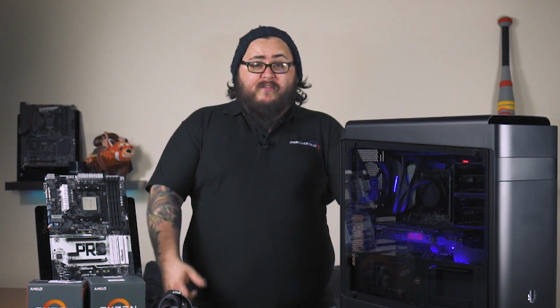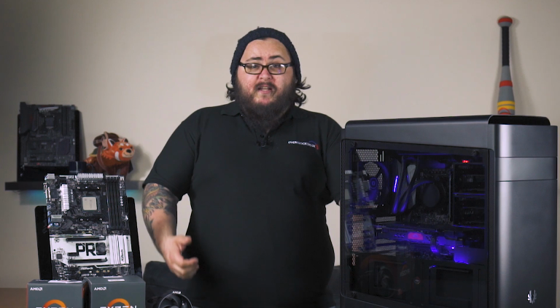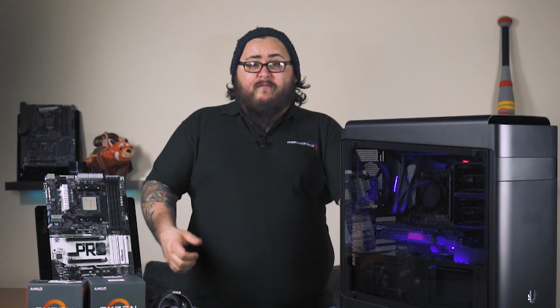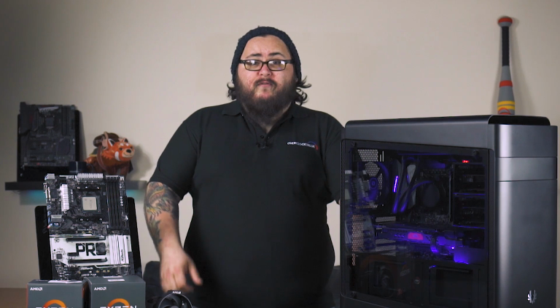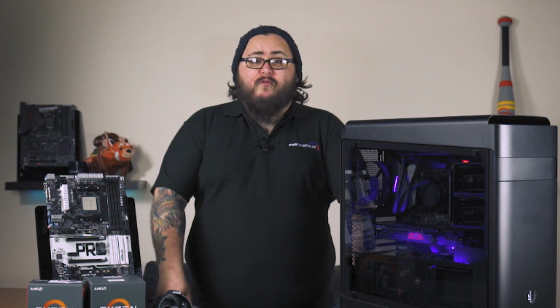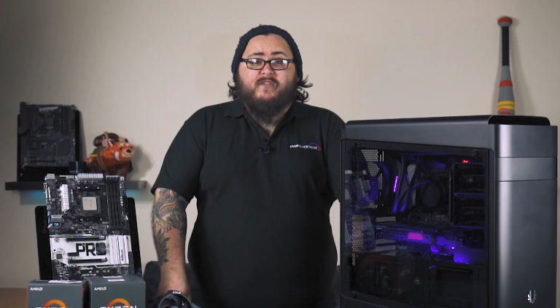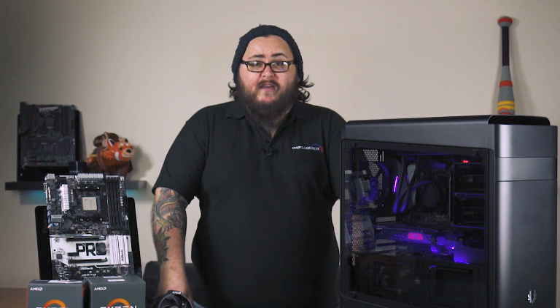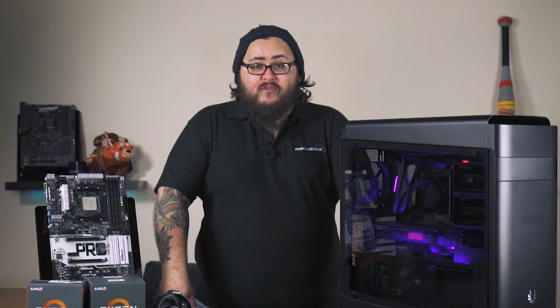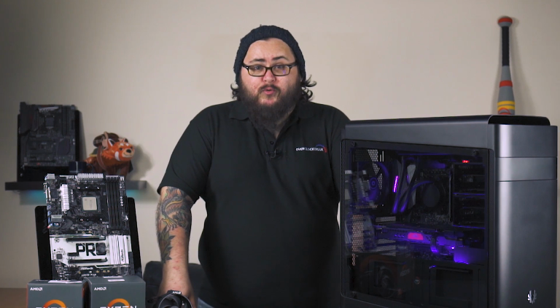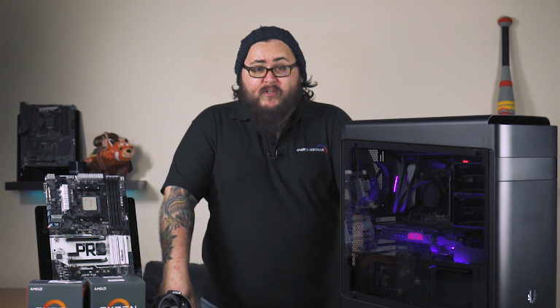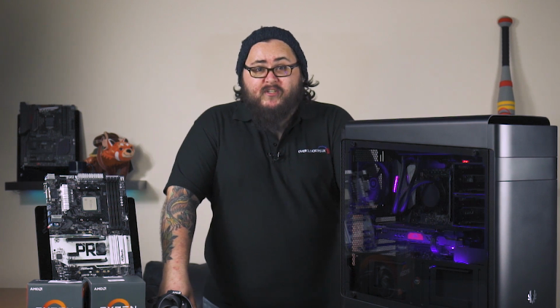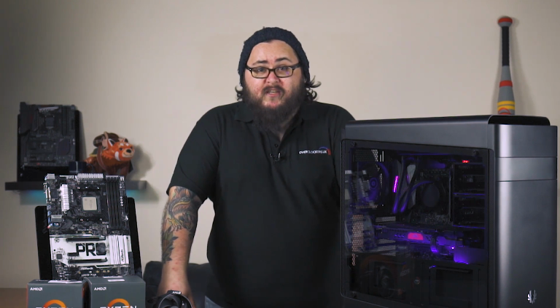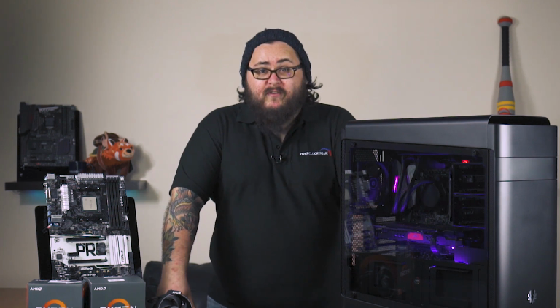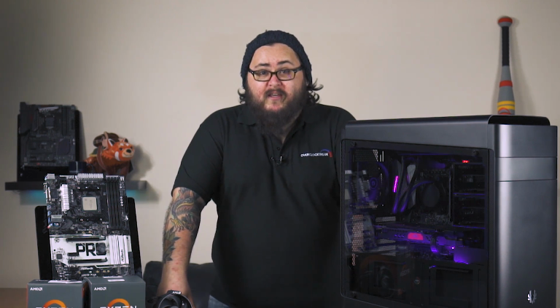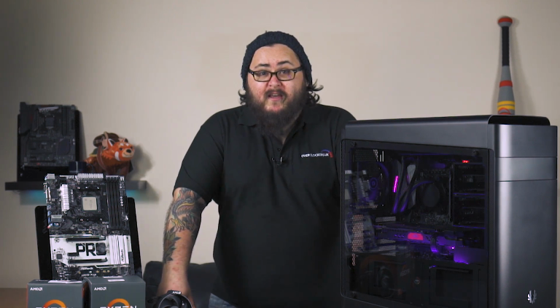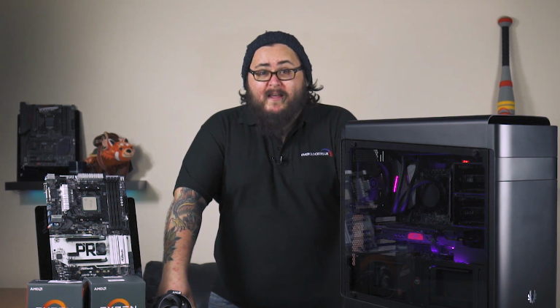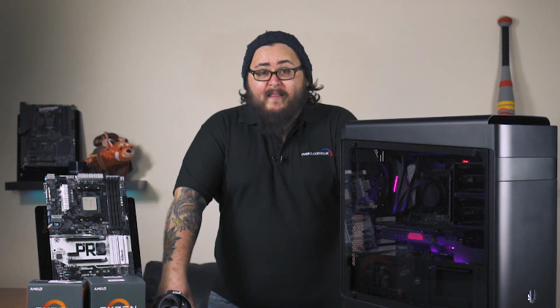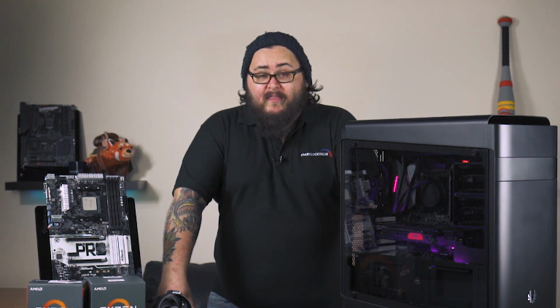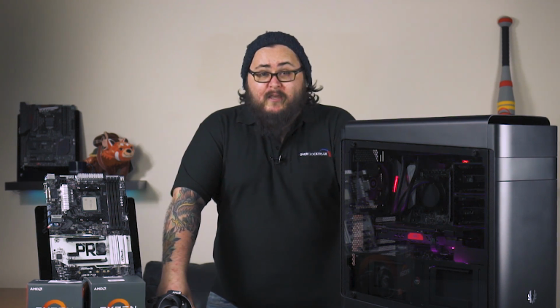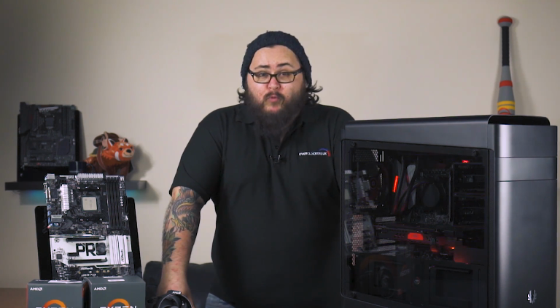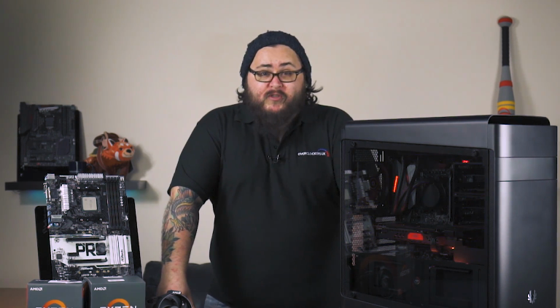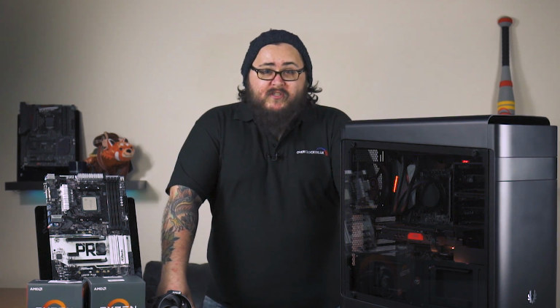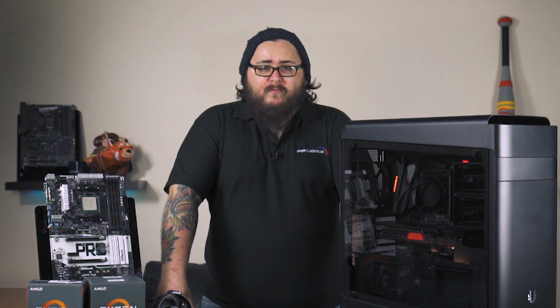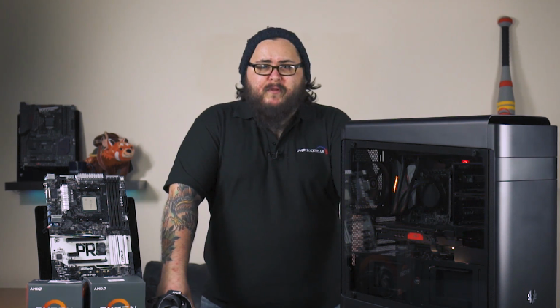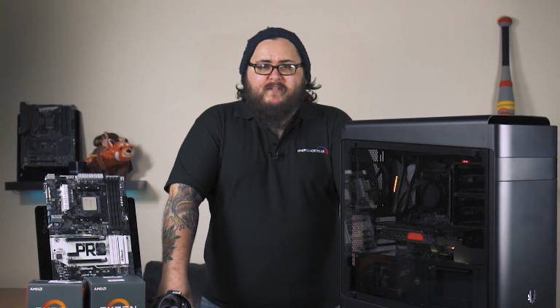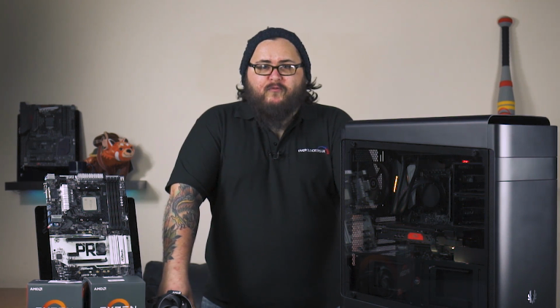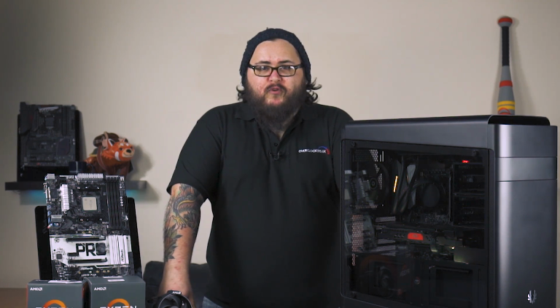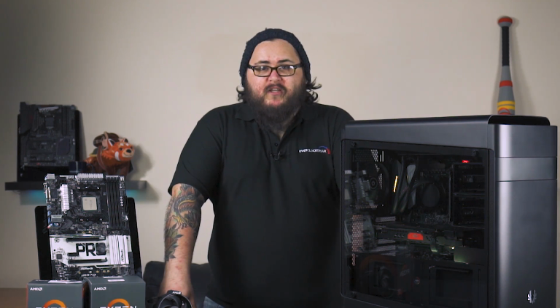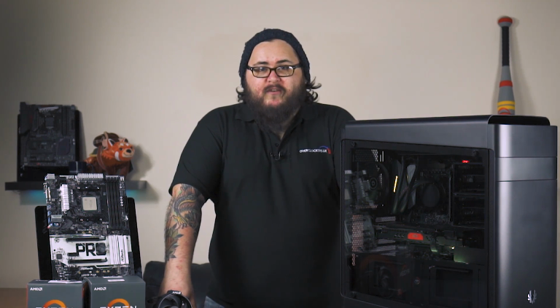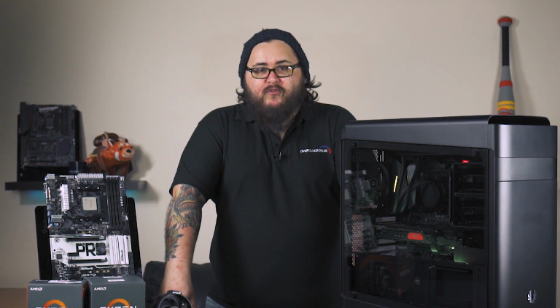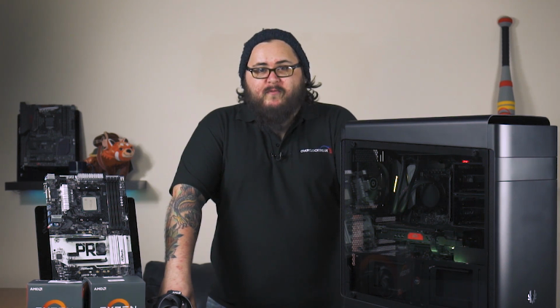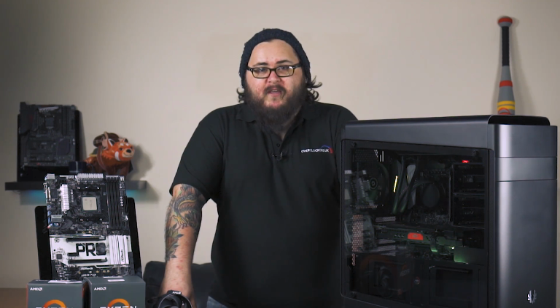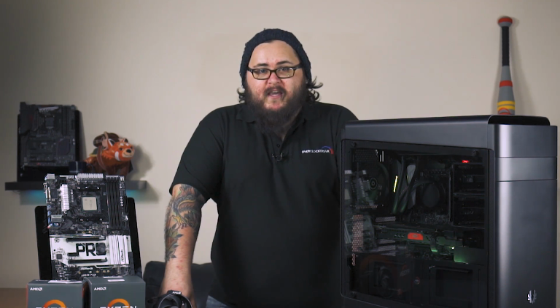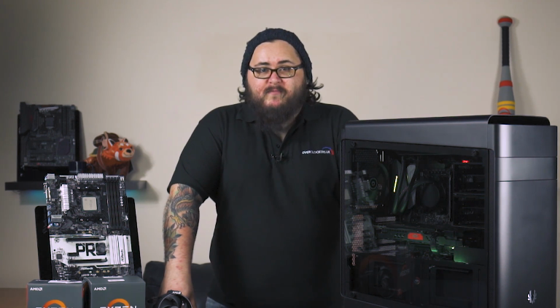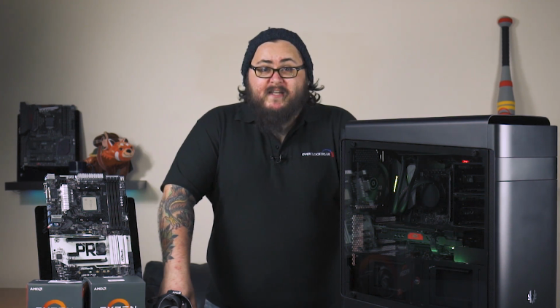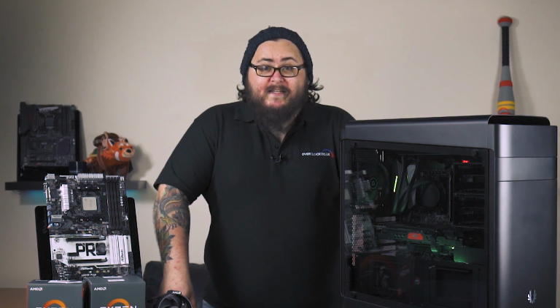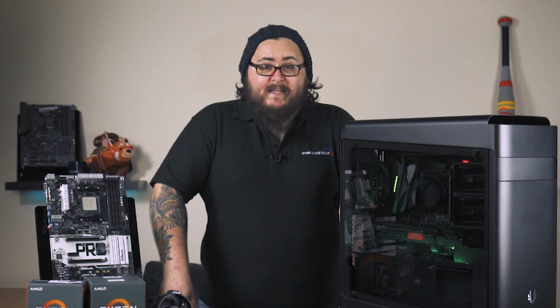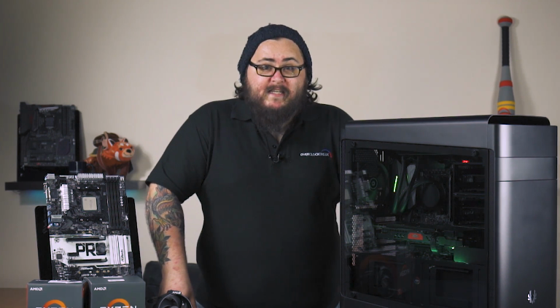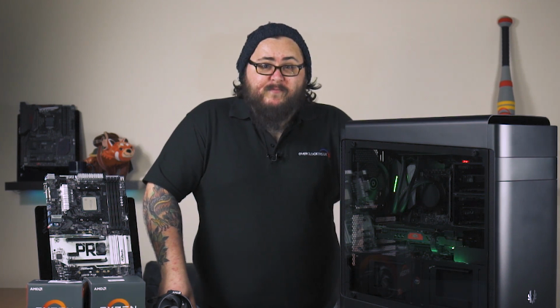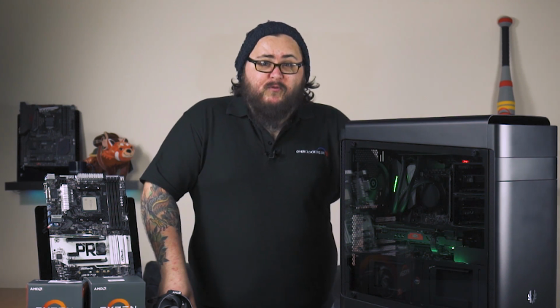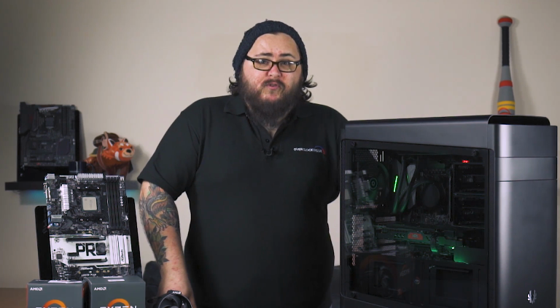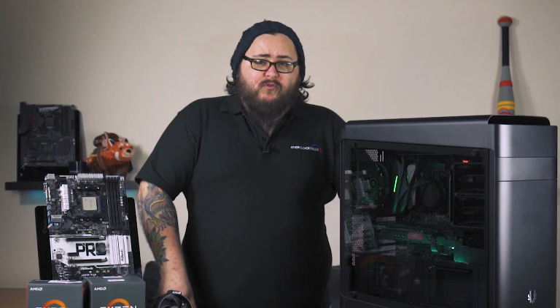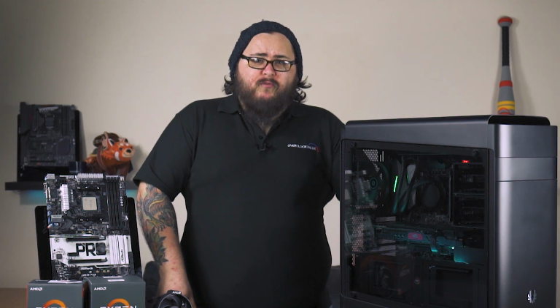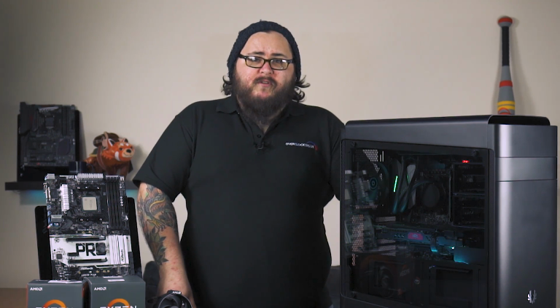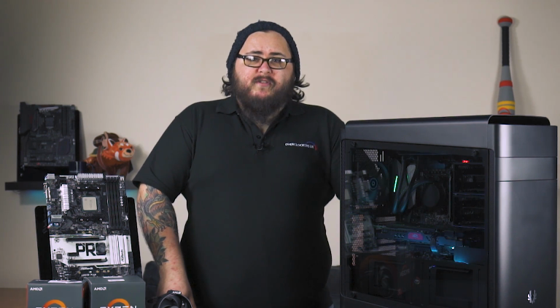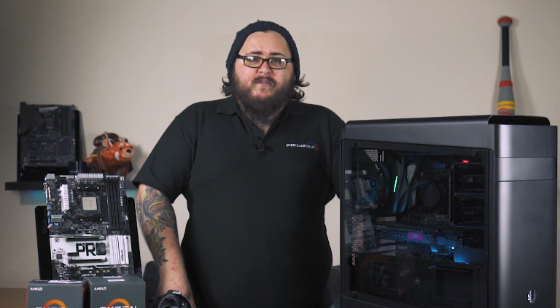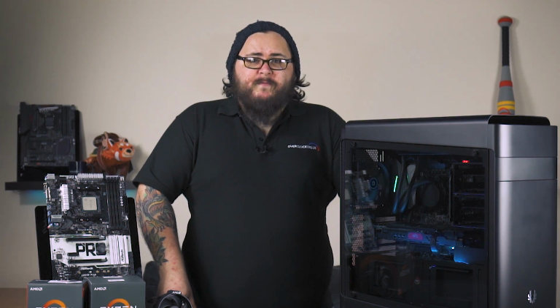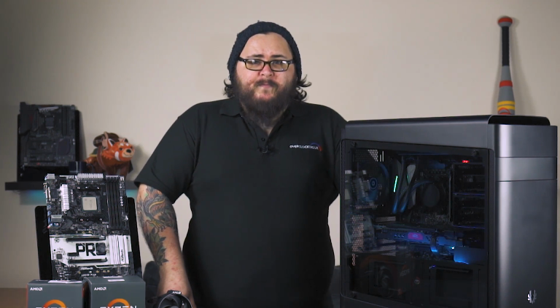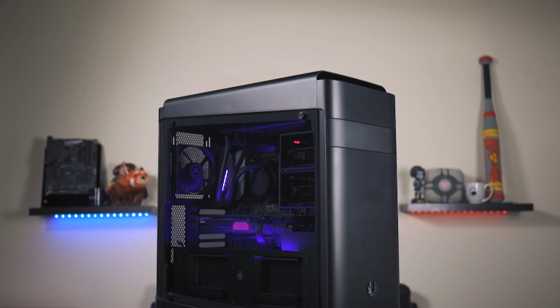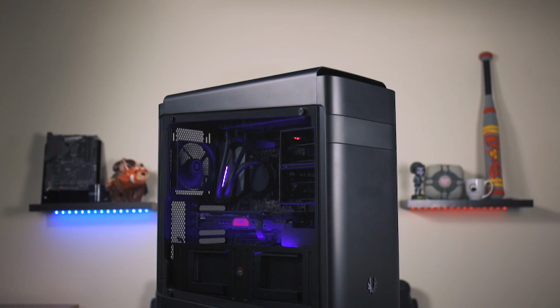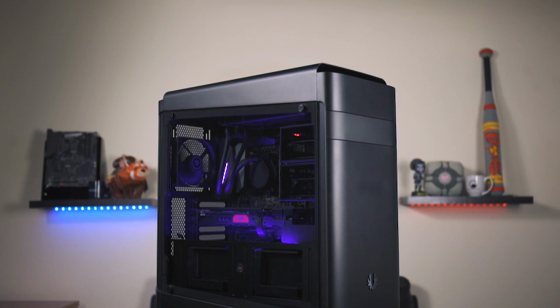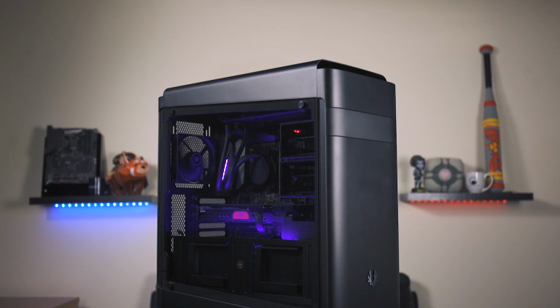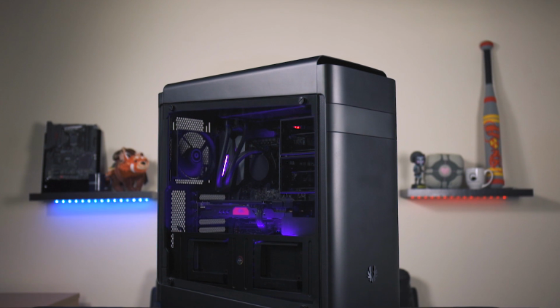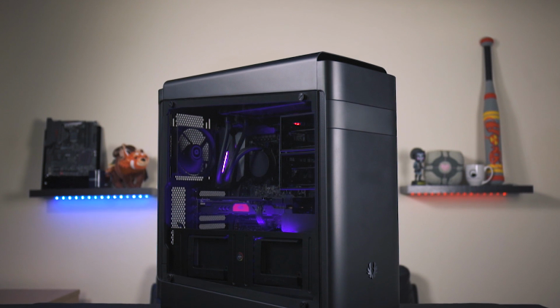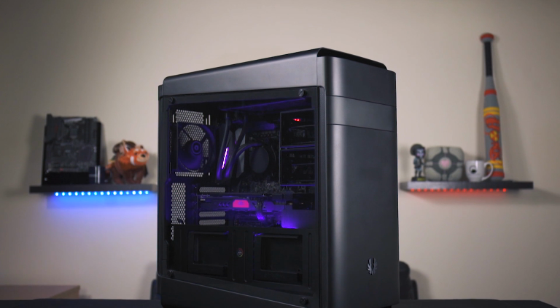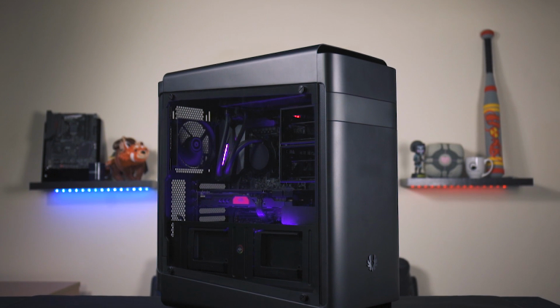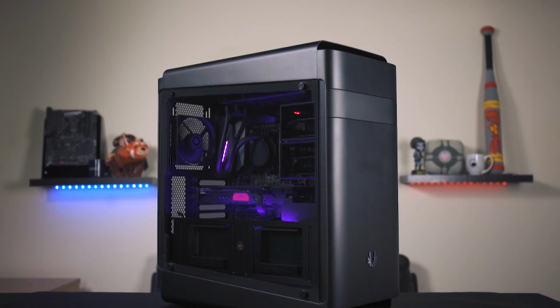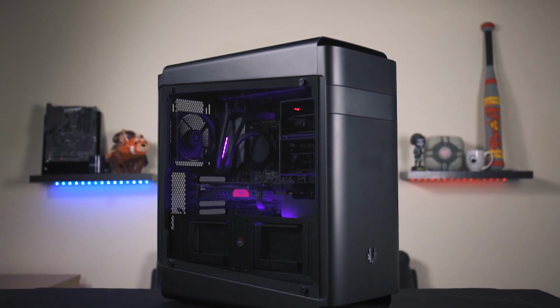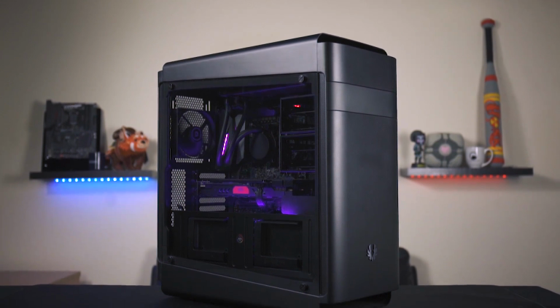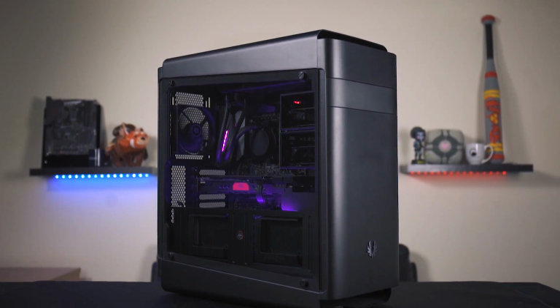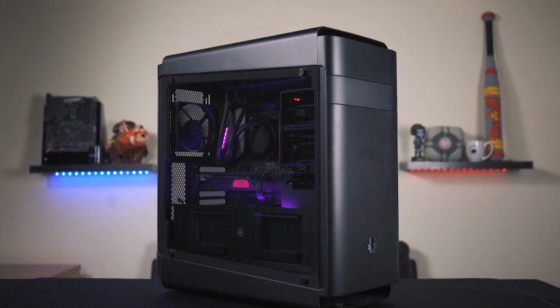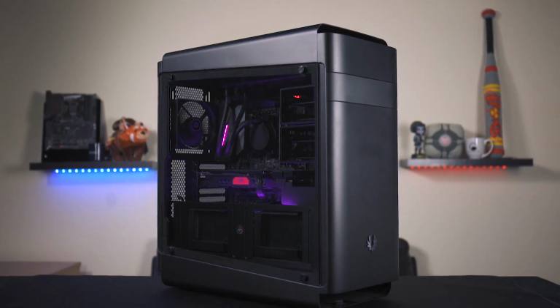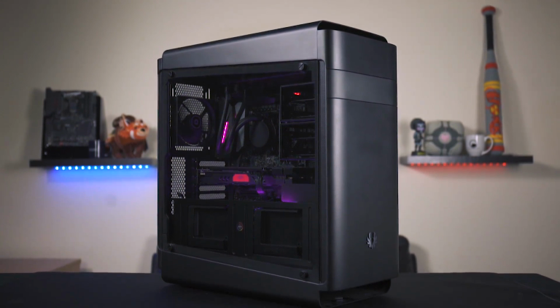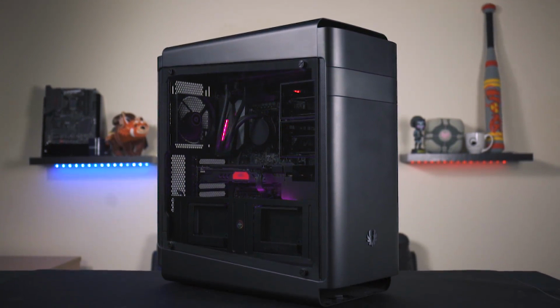2011, of course, gave us Twitch TV — the one-stop place for all your live streaming games and eSports tournaments. So, what hardware do you need?